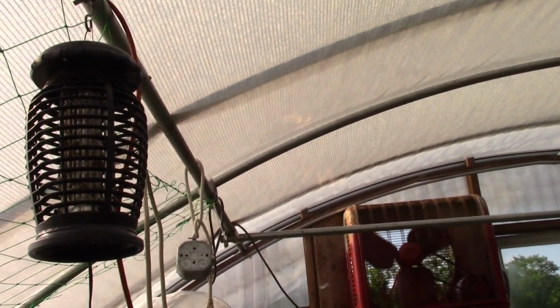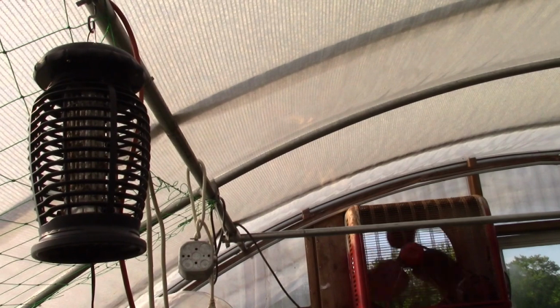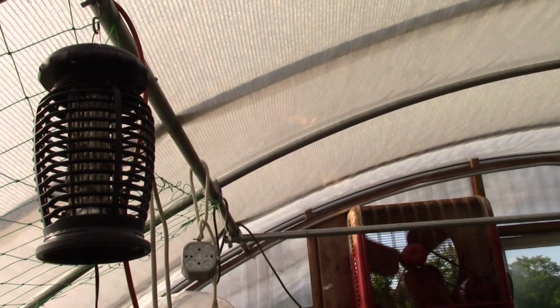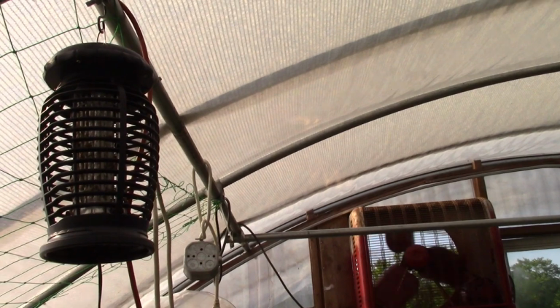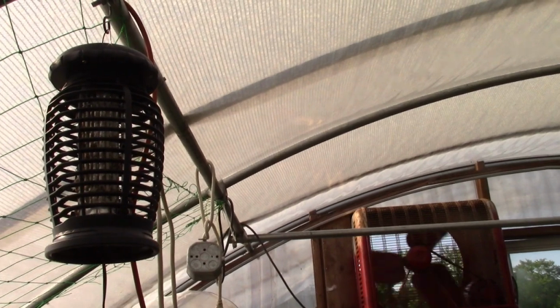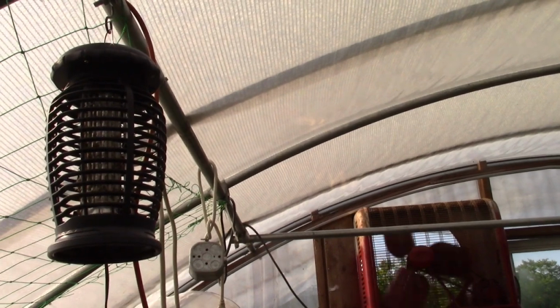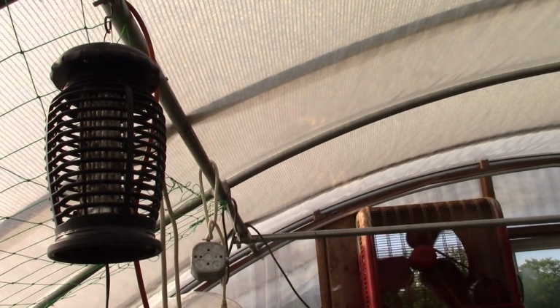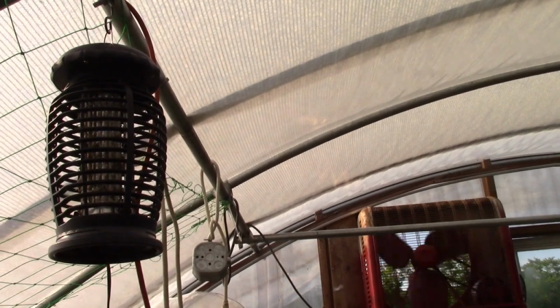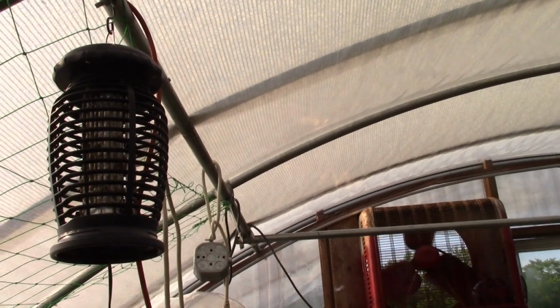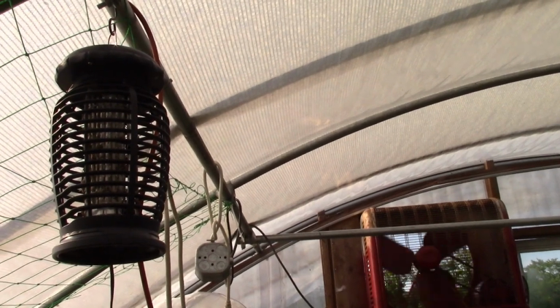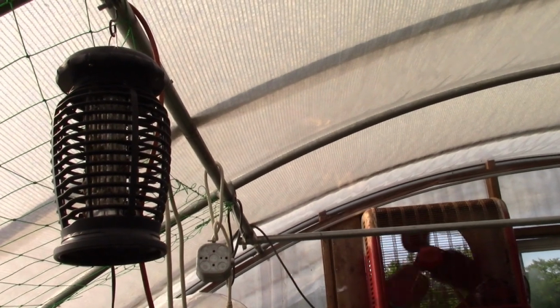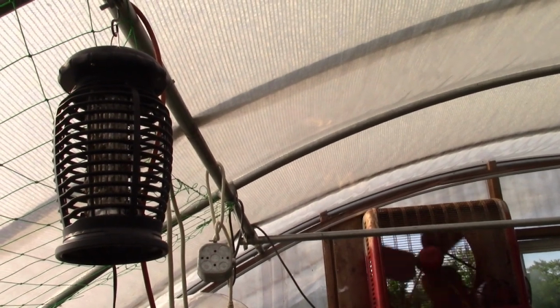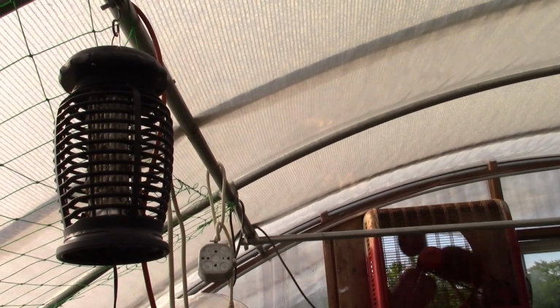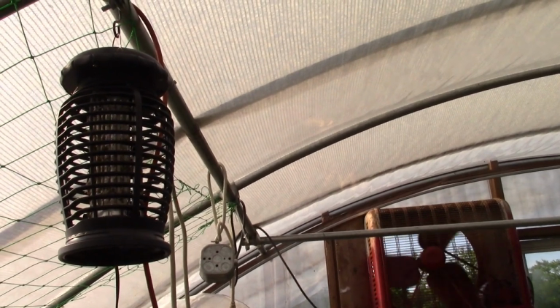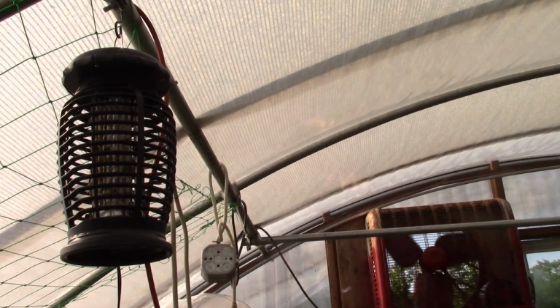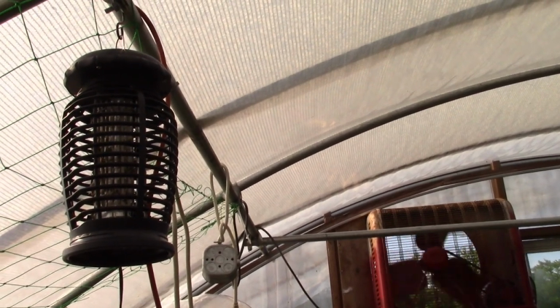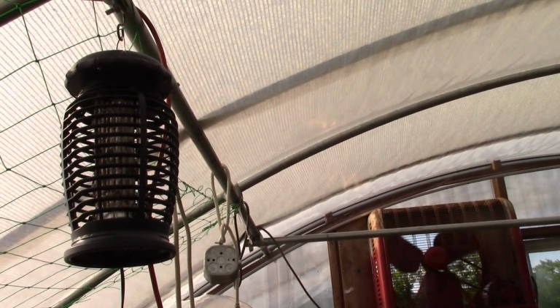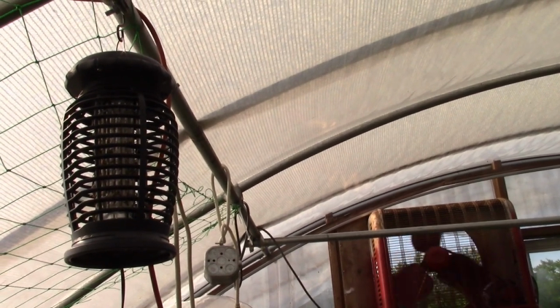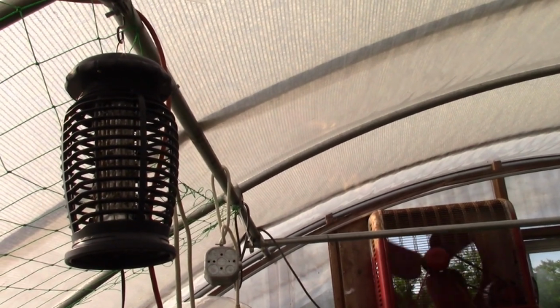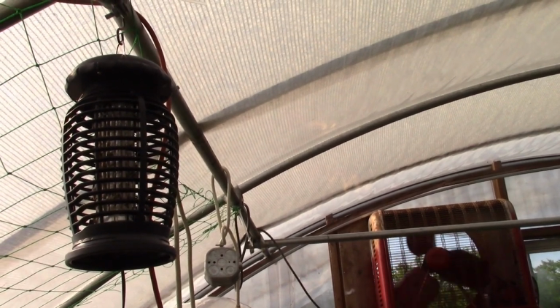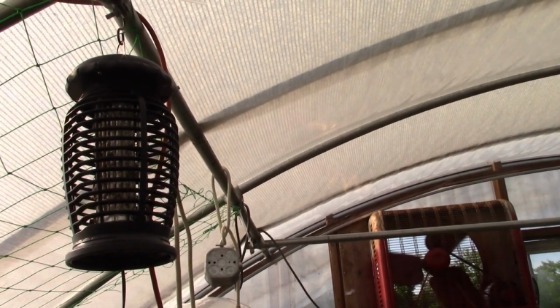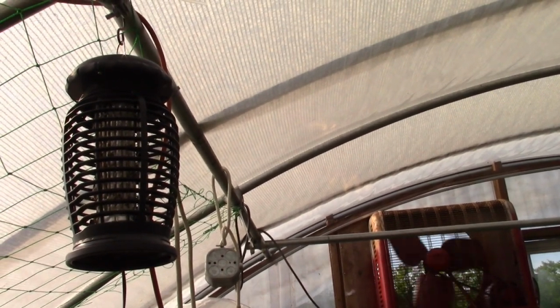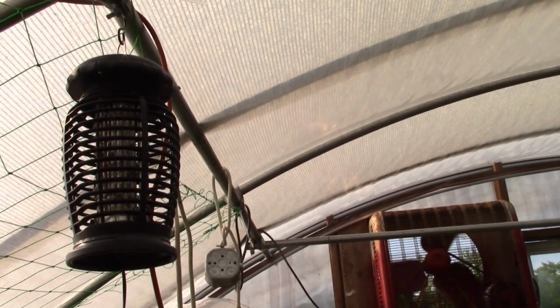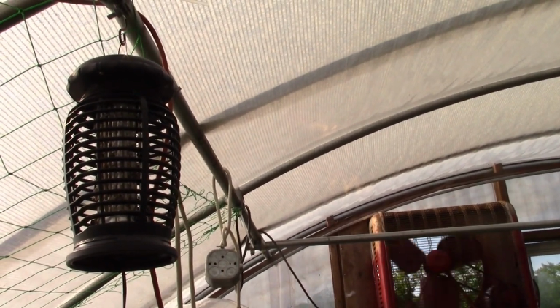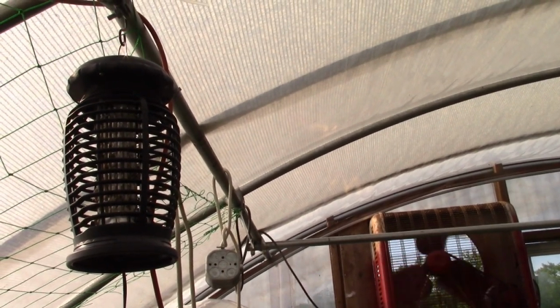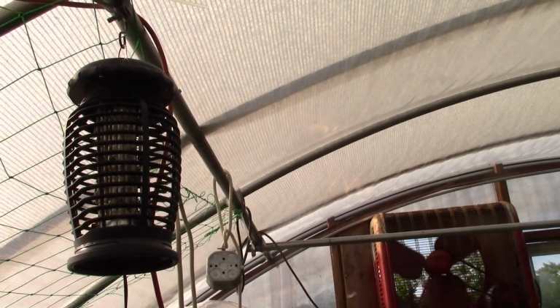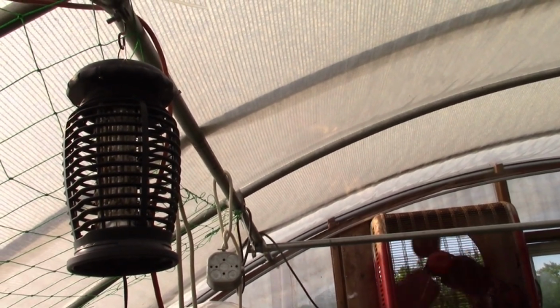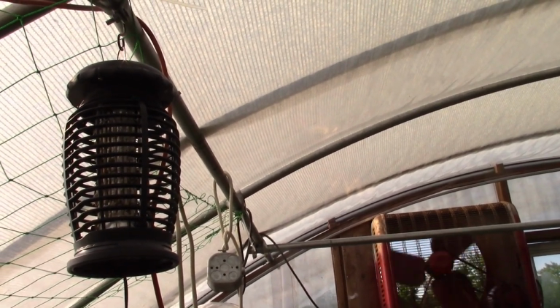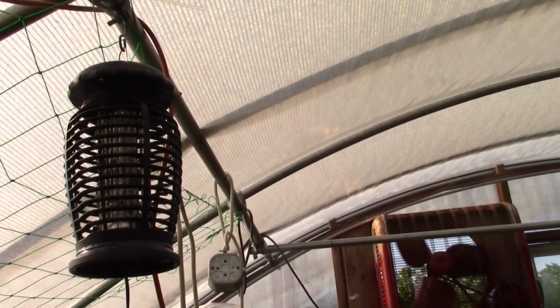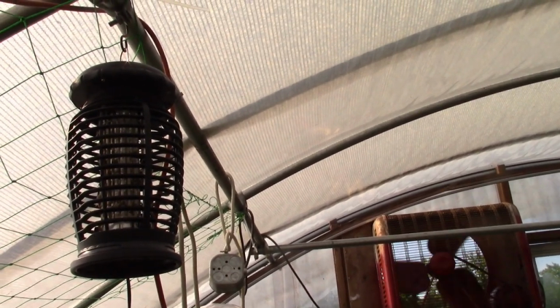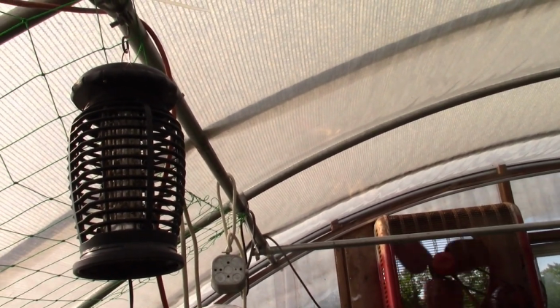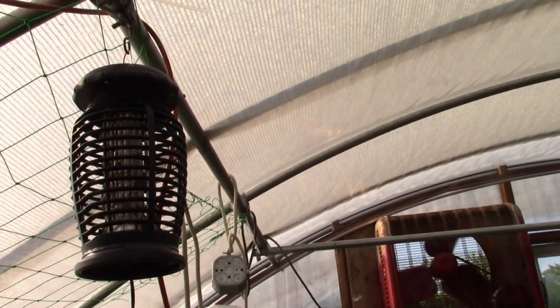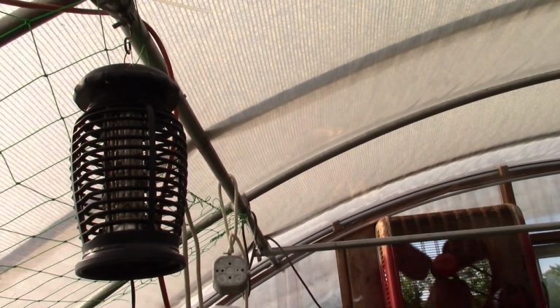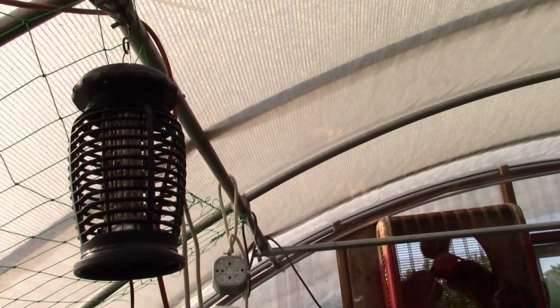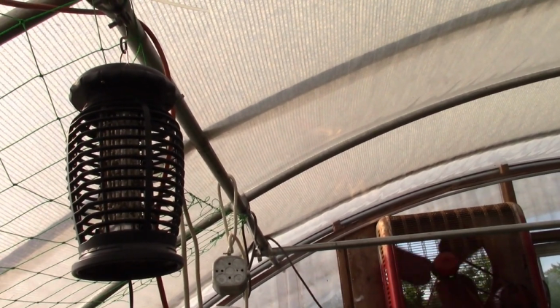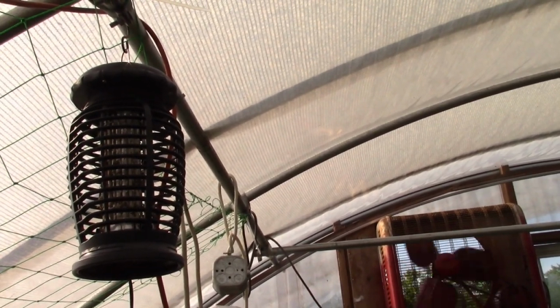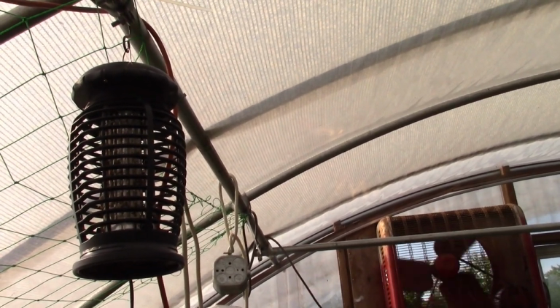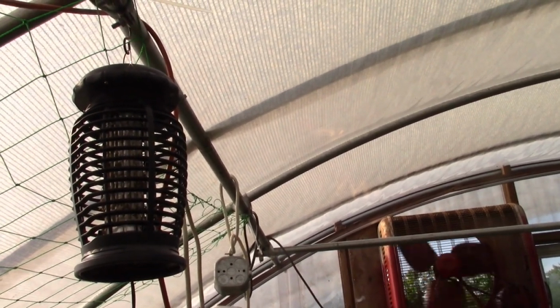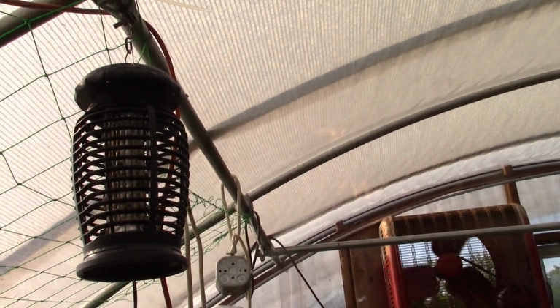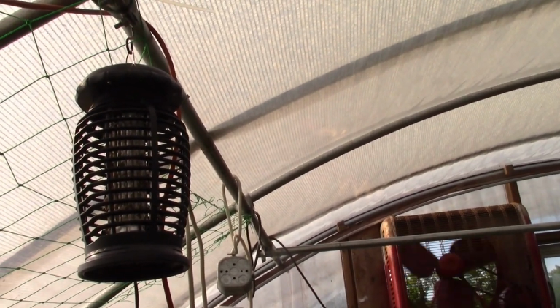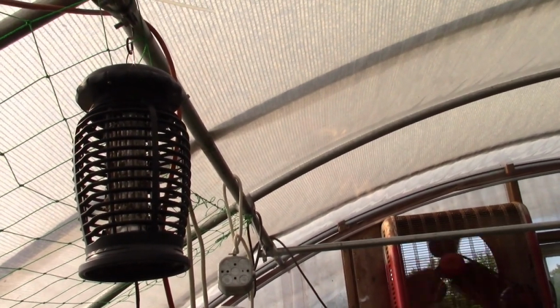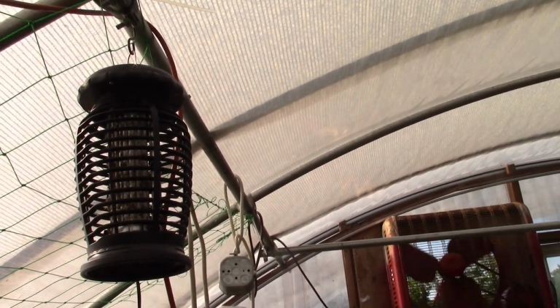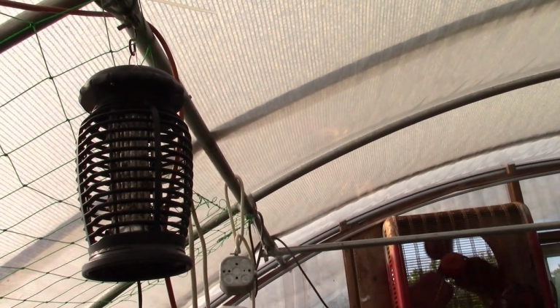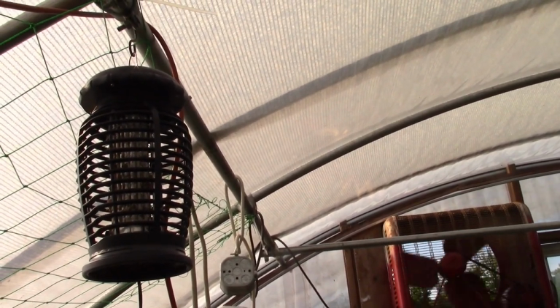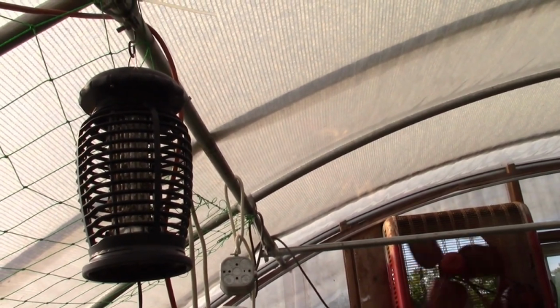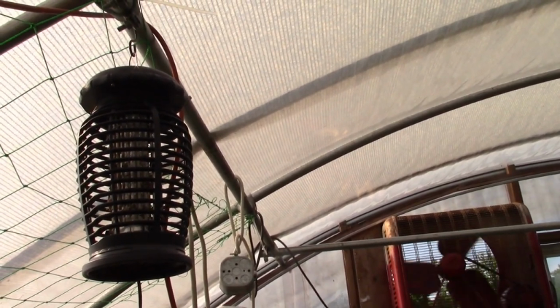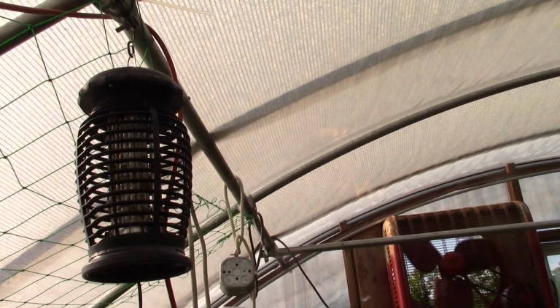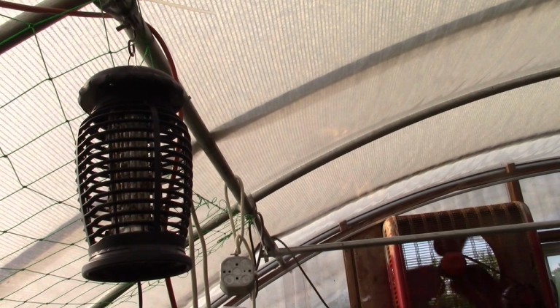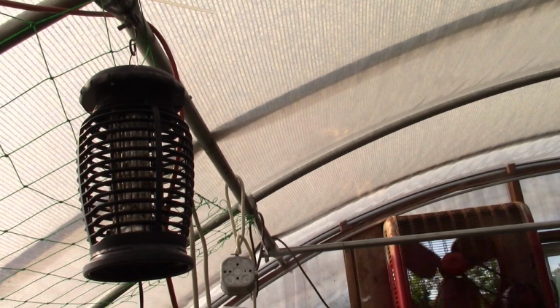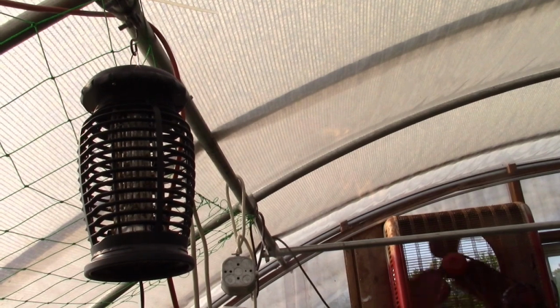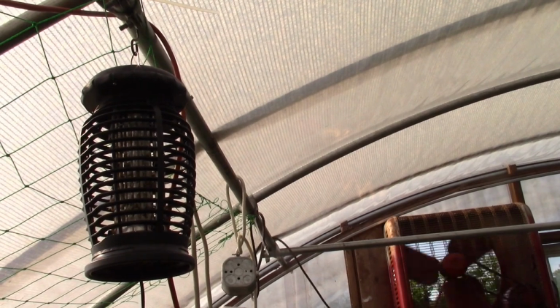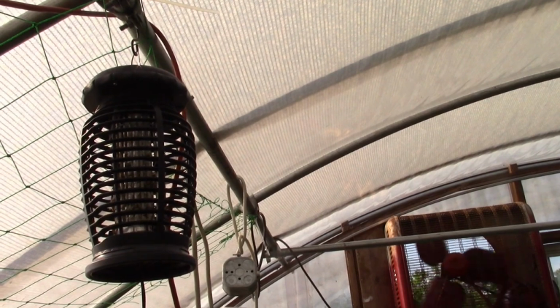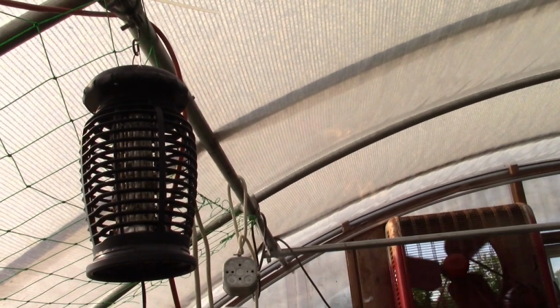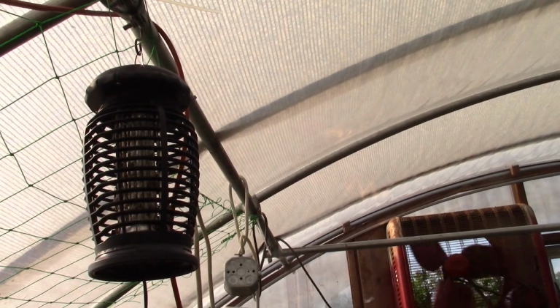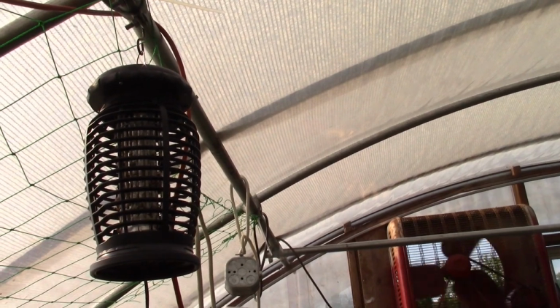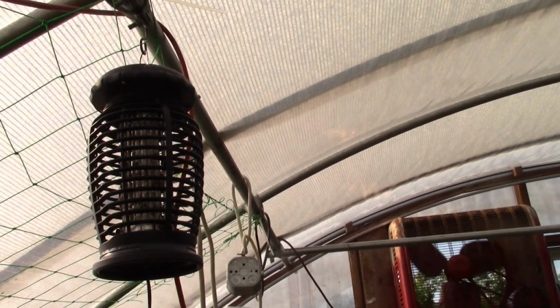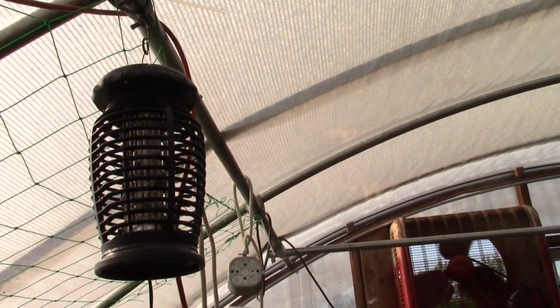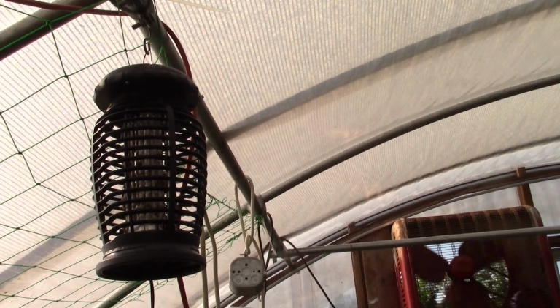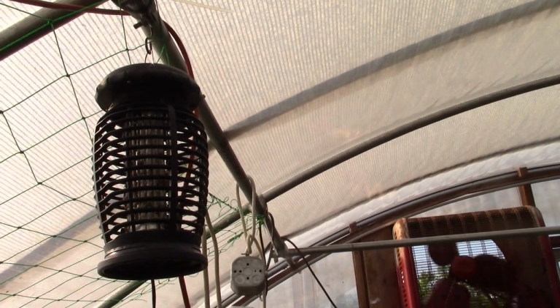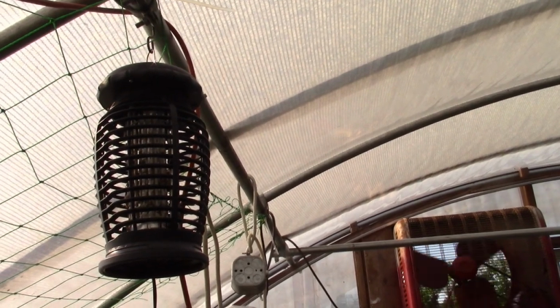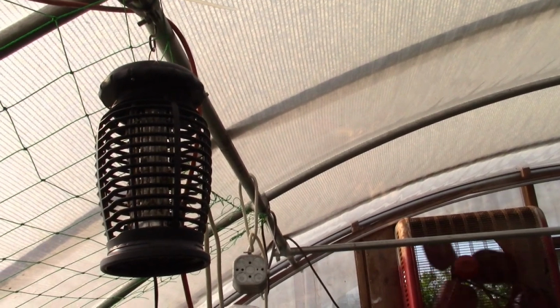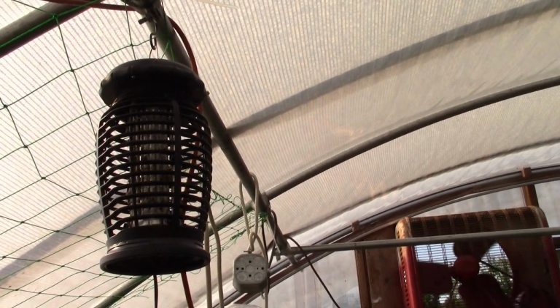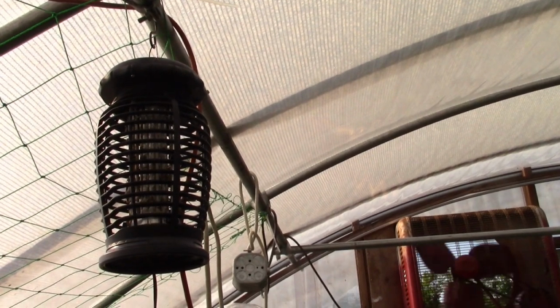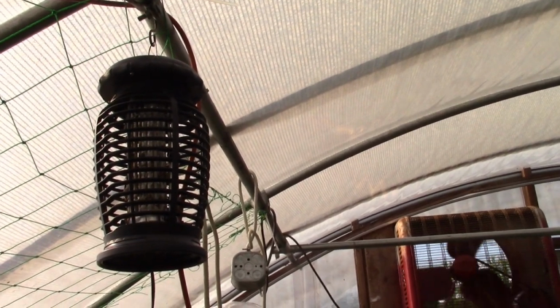So once I turned it off, within a few days the moss were under control.